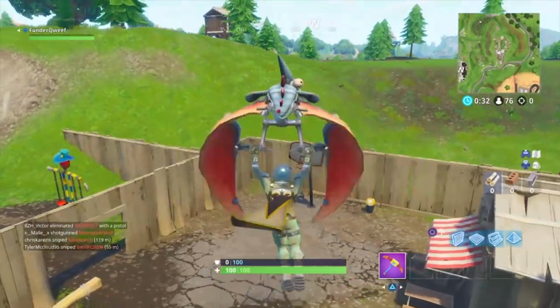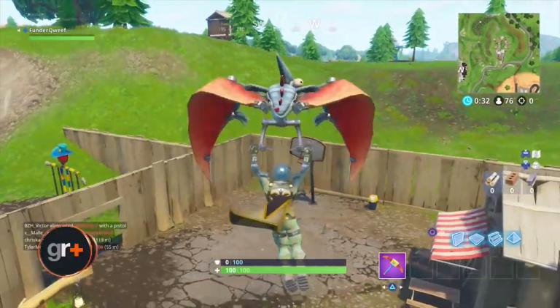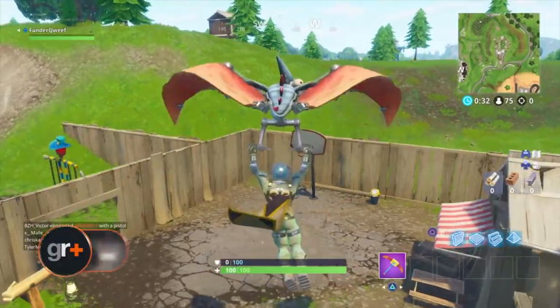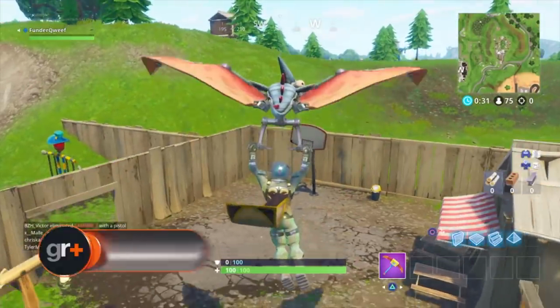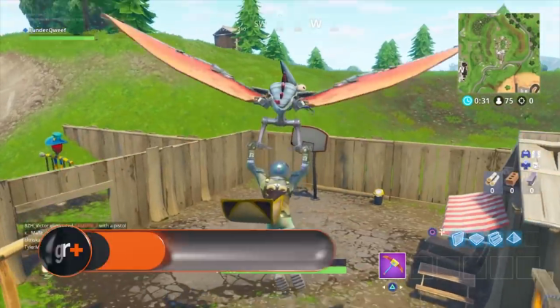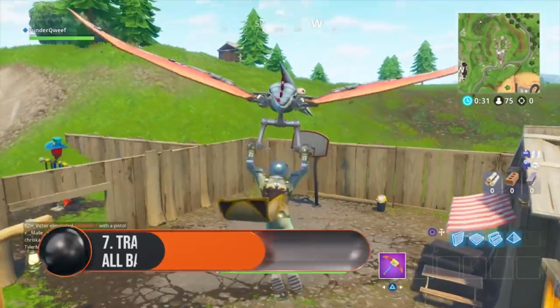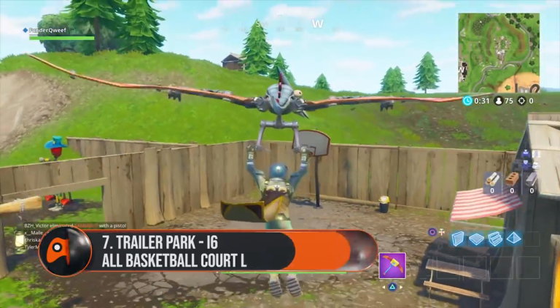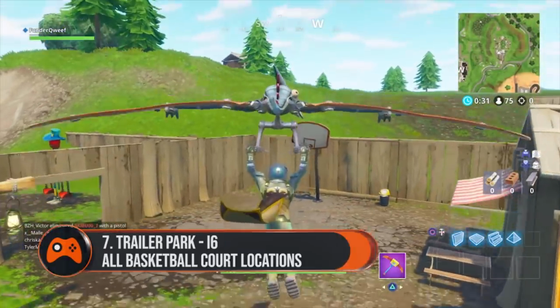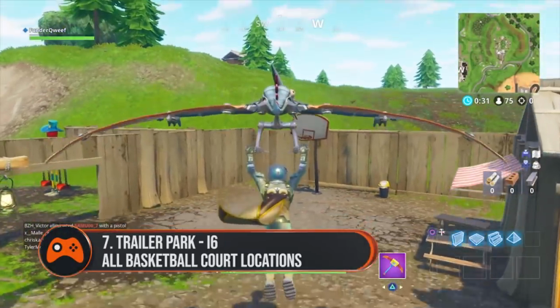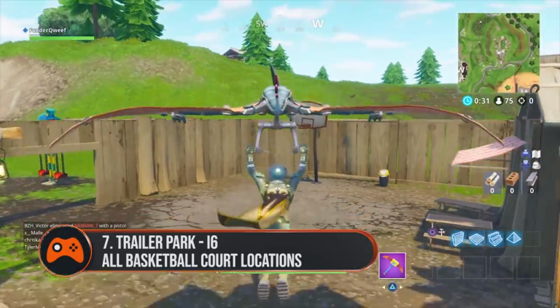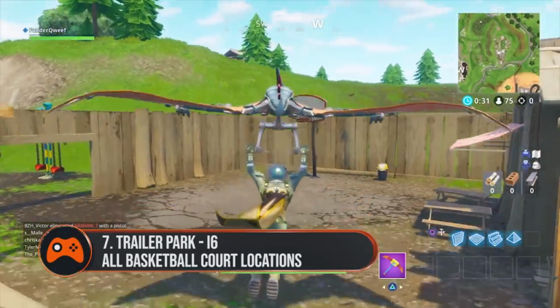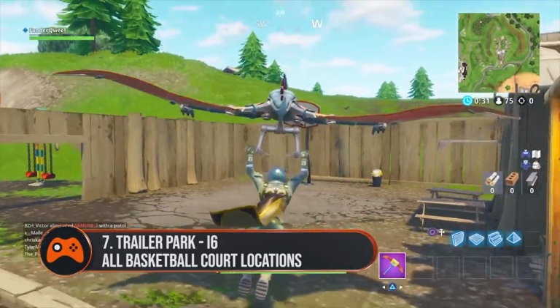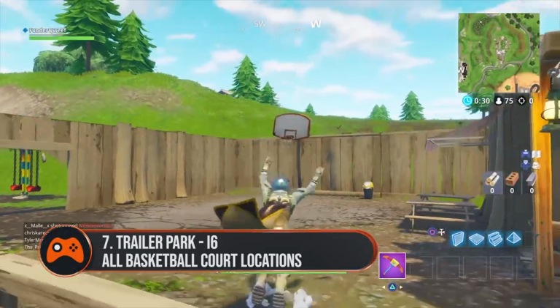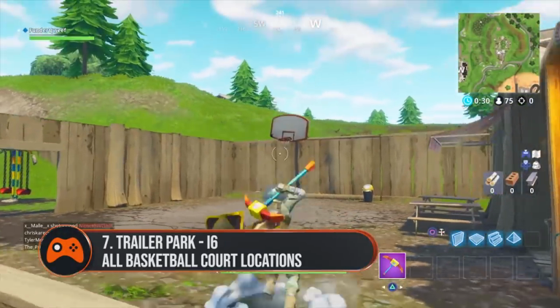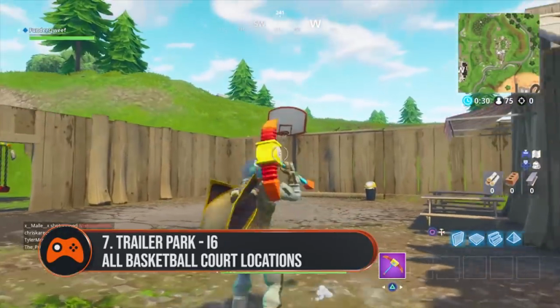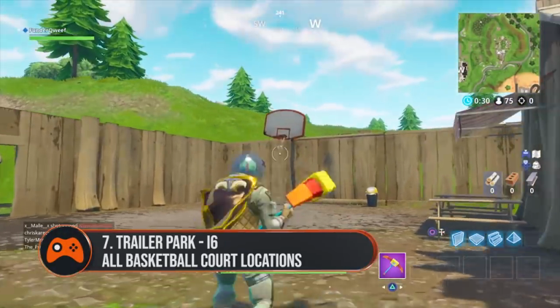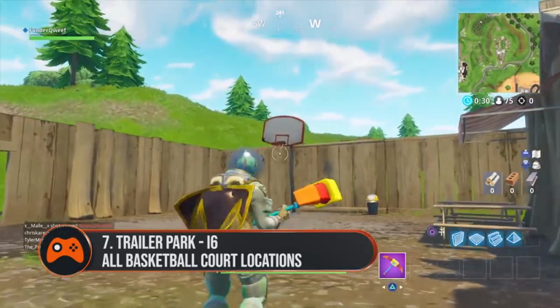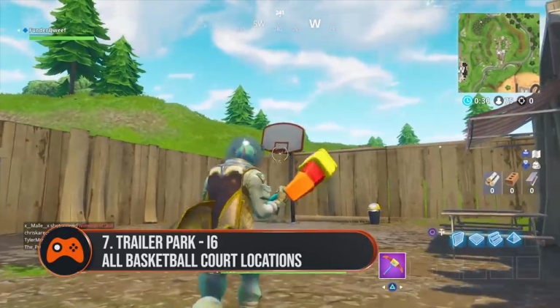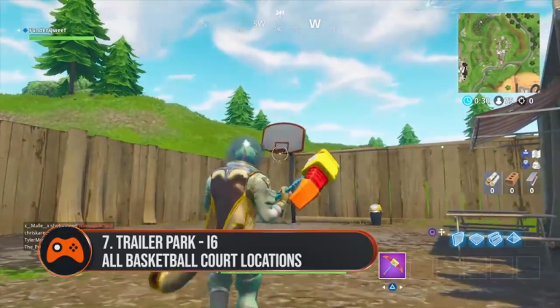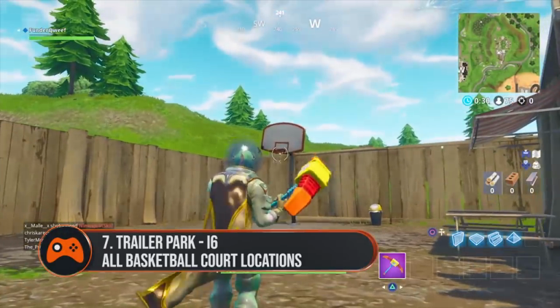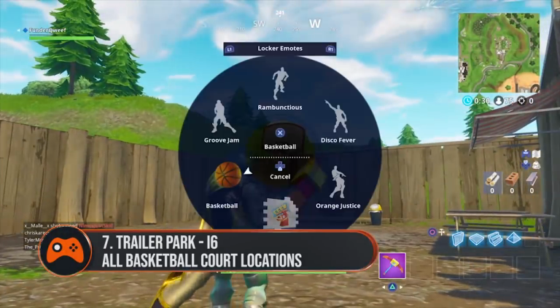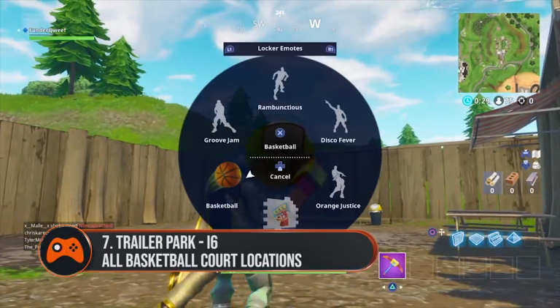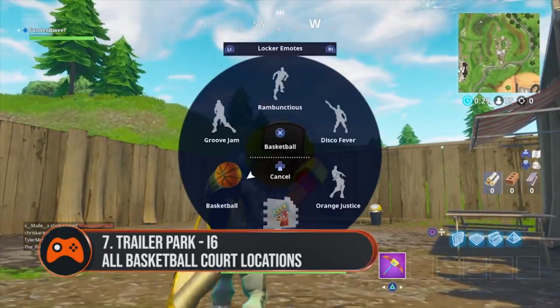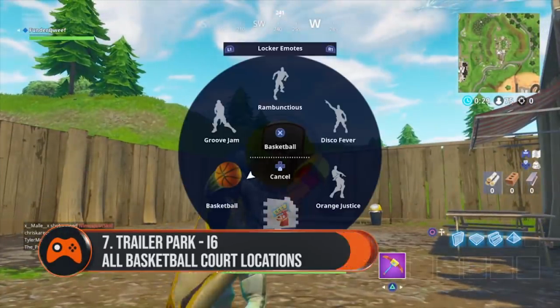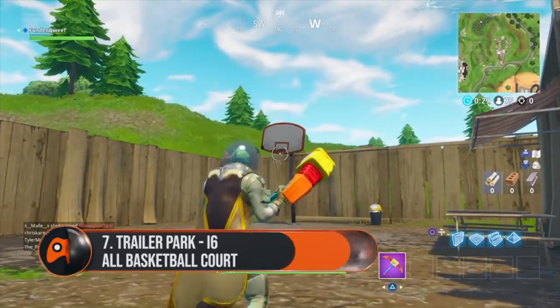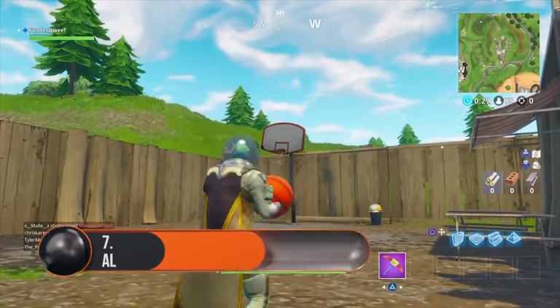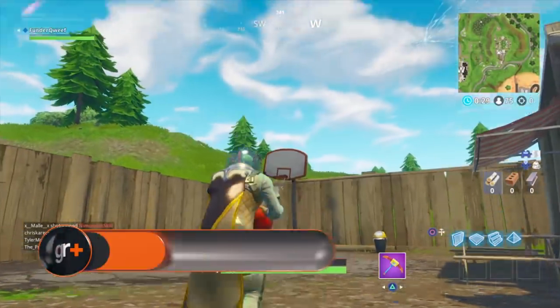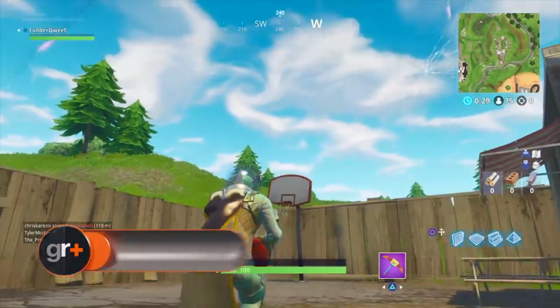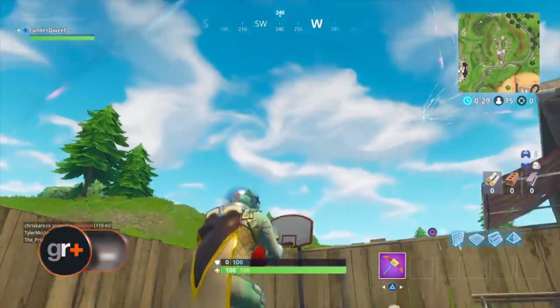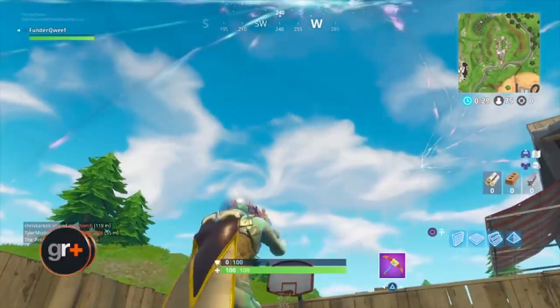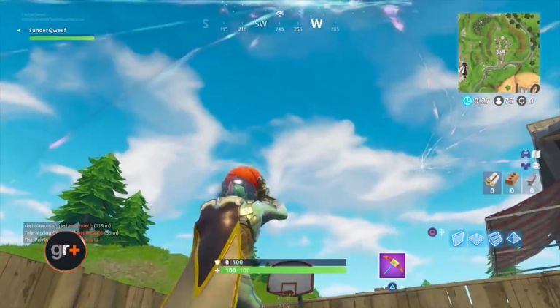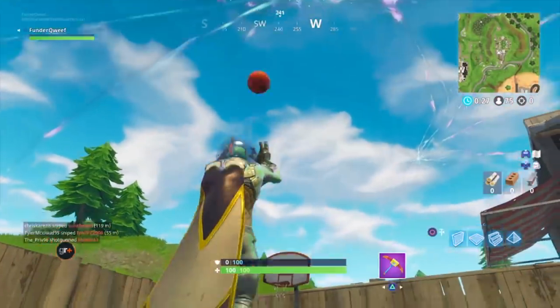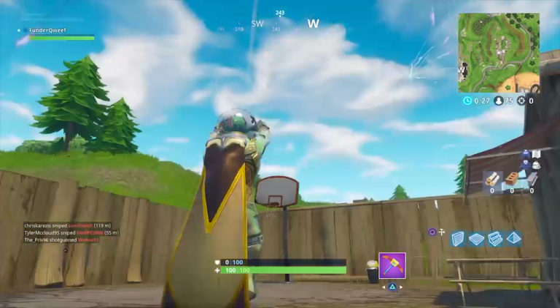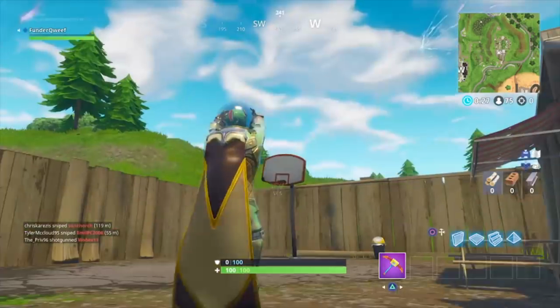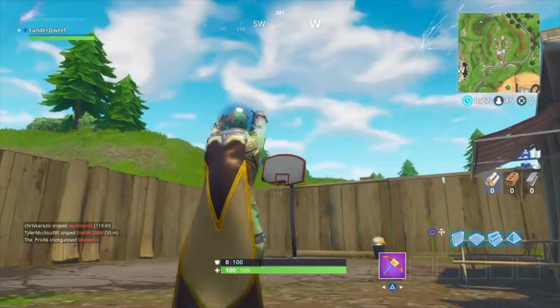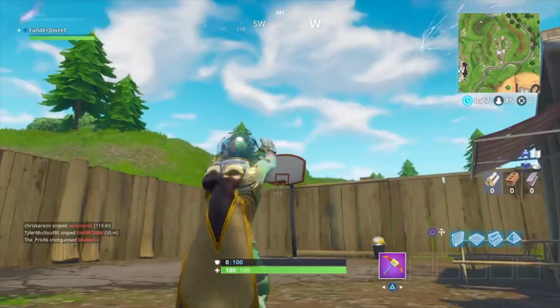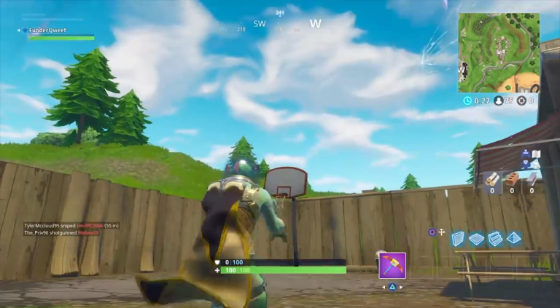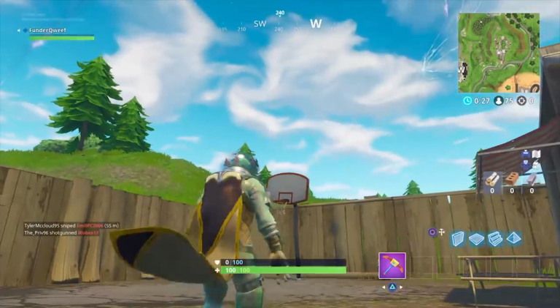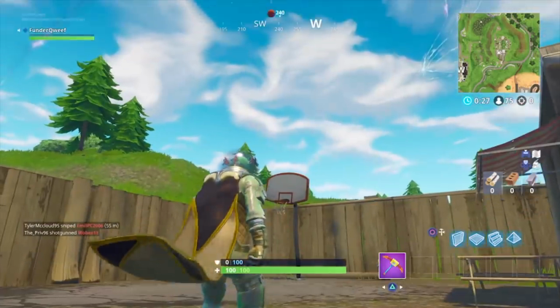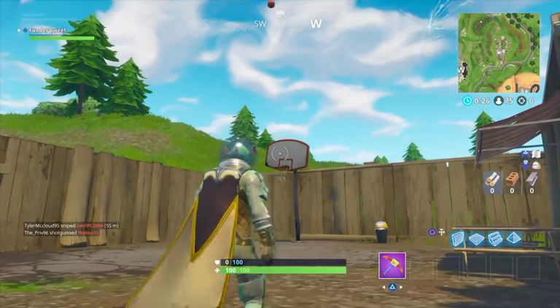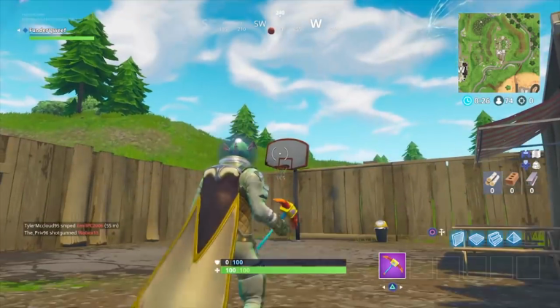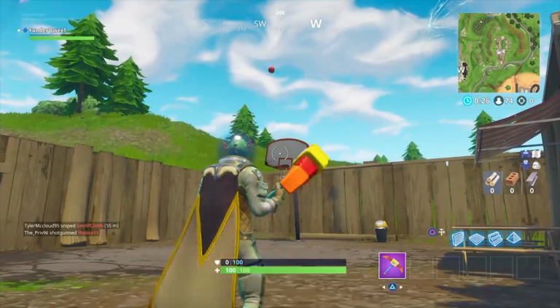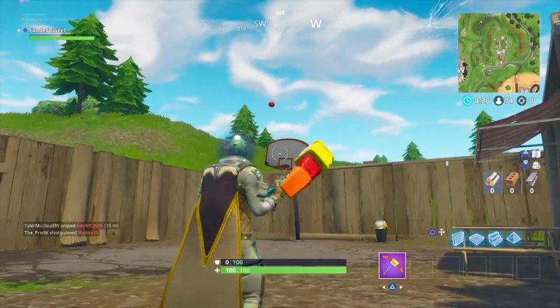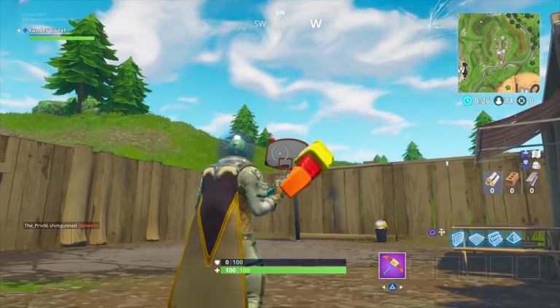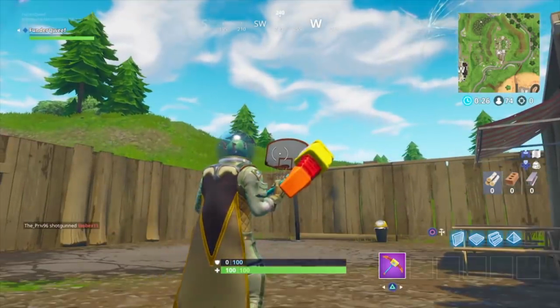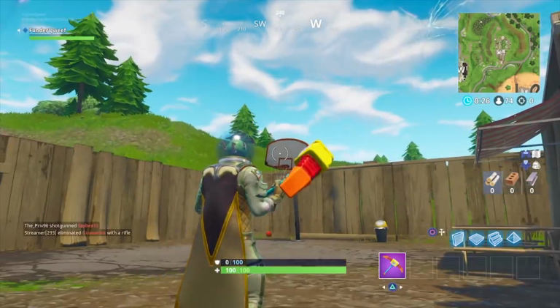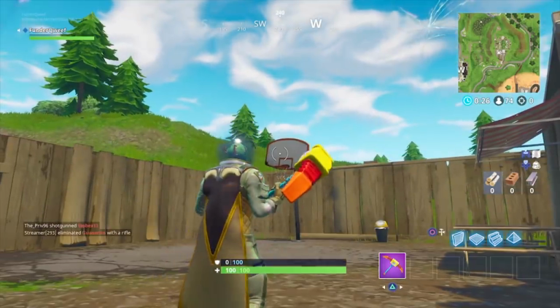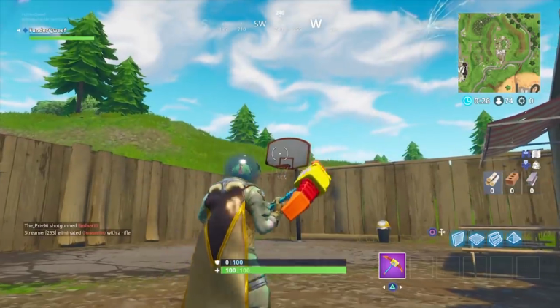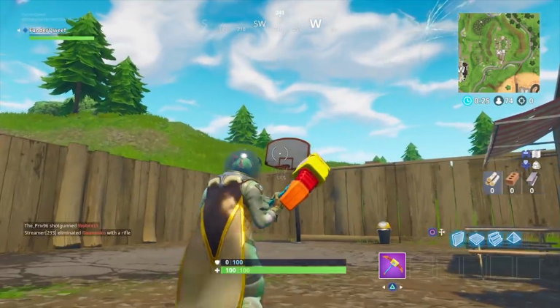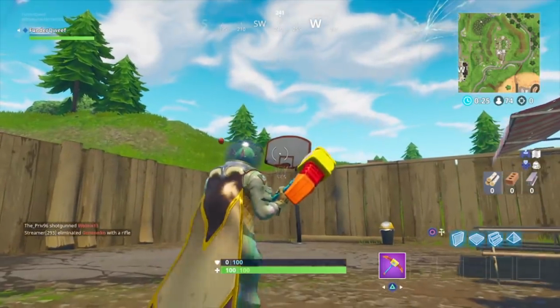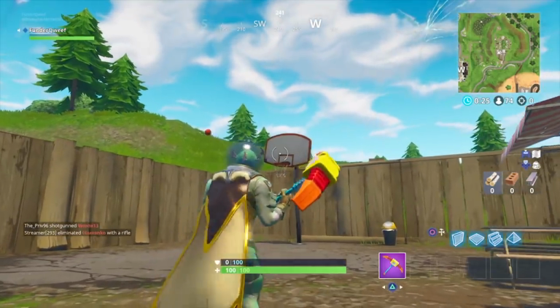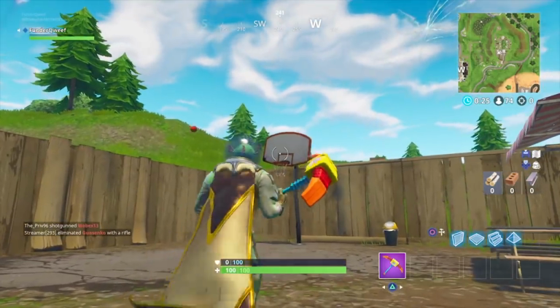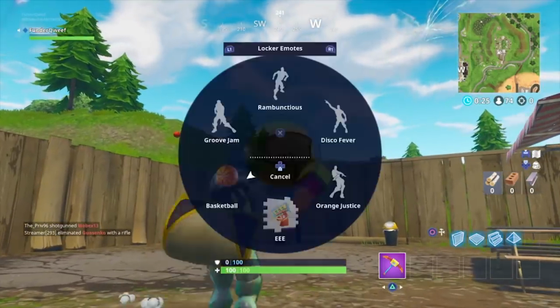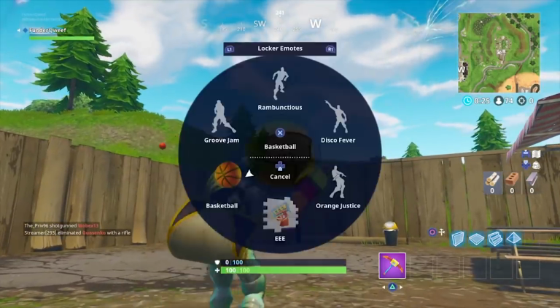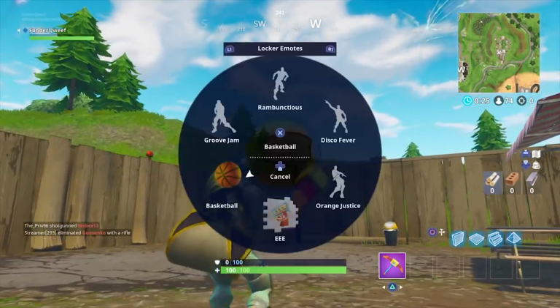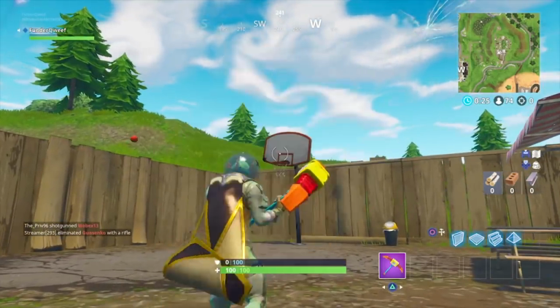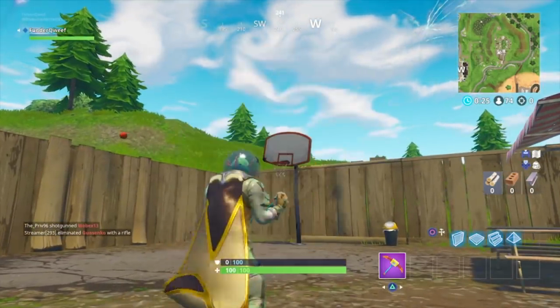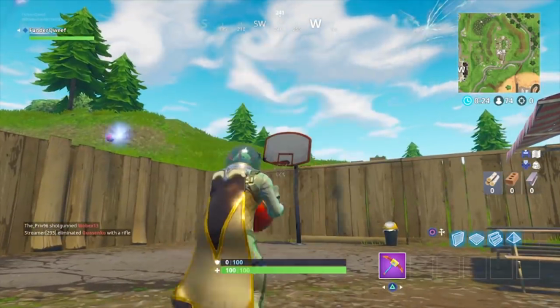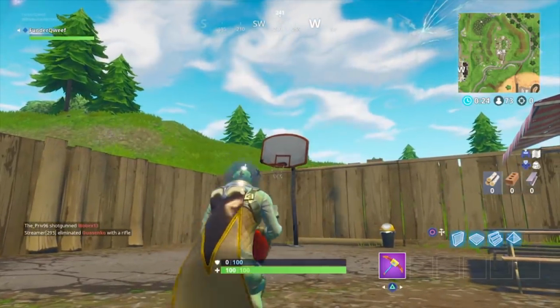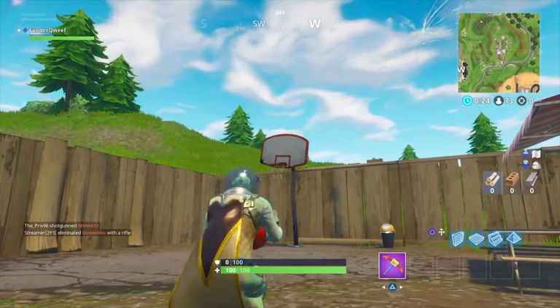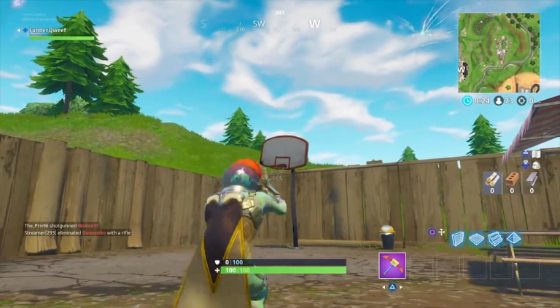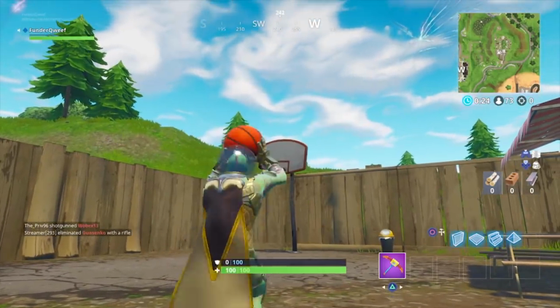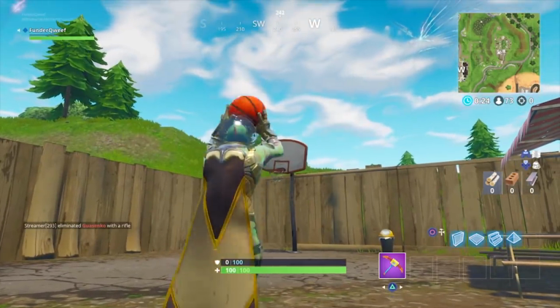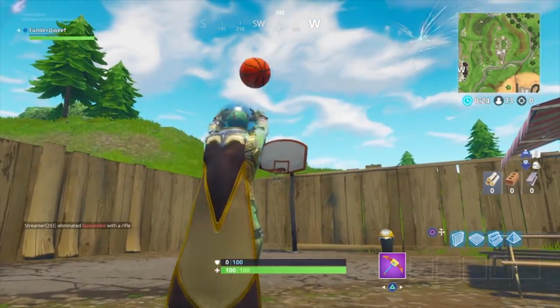The trailer park. The trailer park to the east of Retail Row has a single basketball hoop by the fences in the southwestern corner.